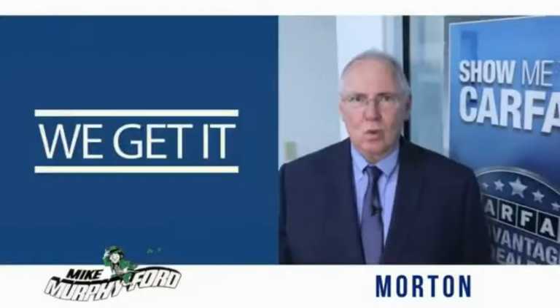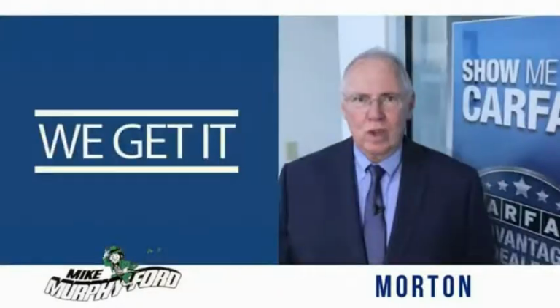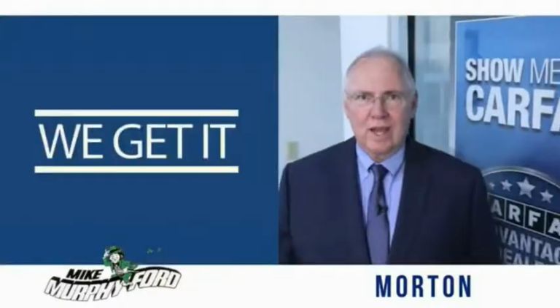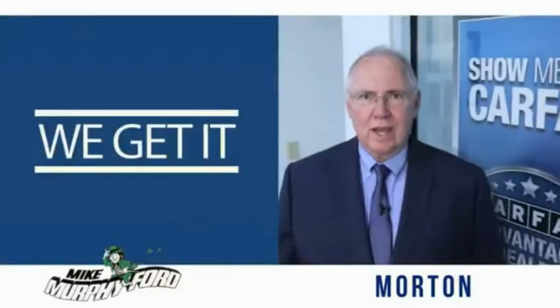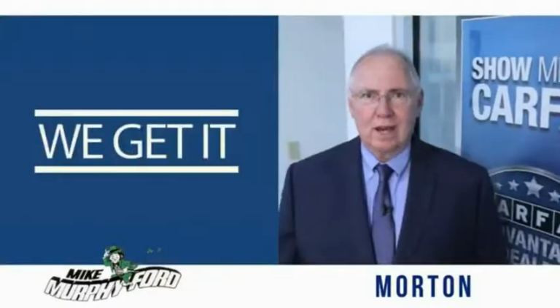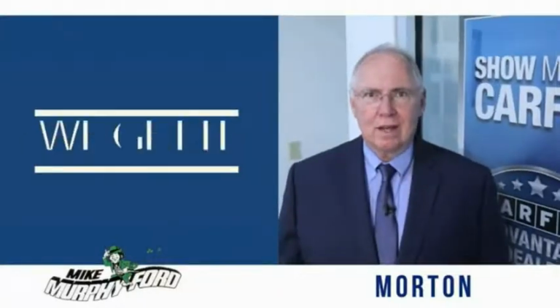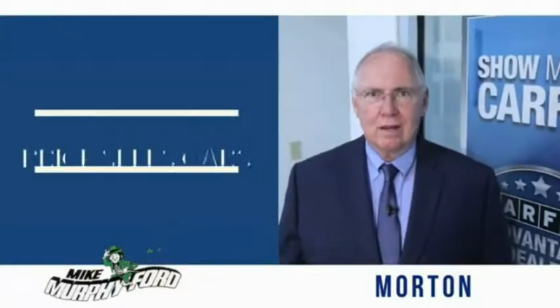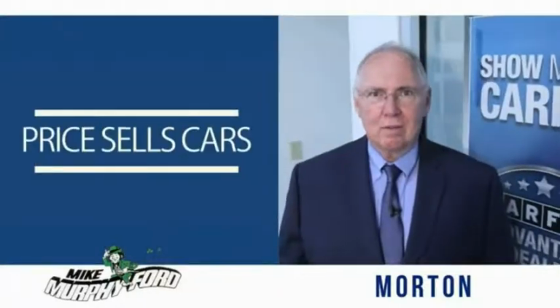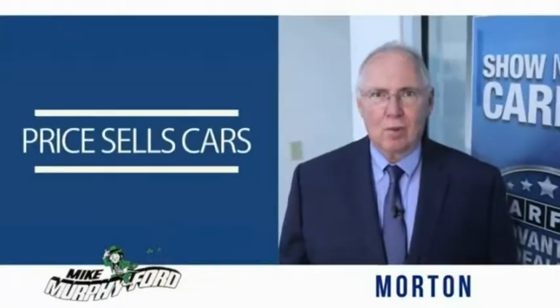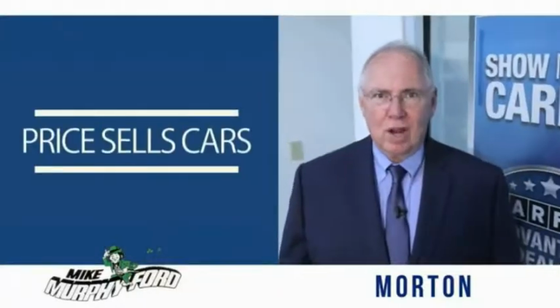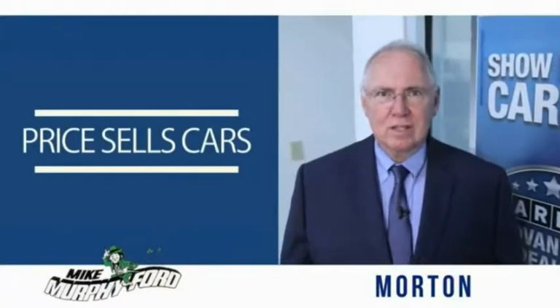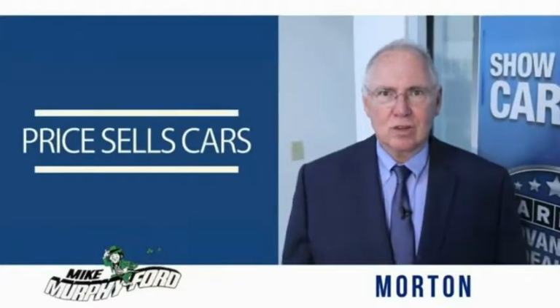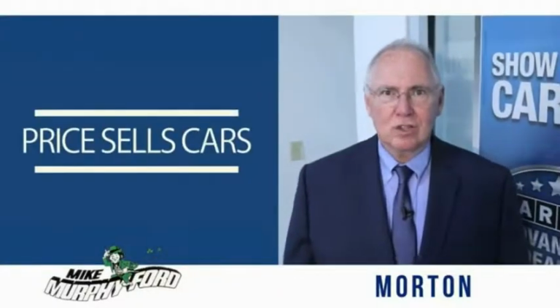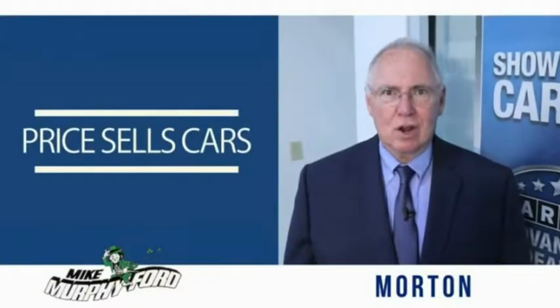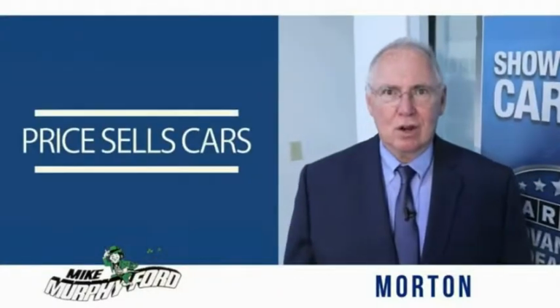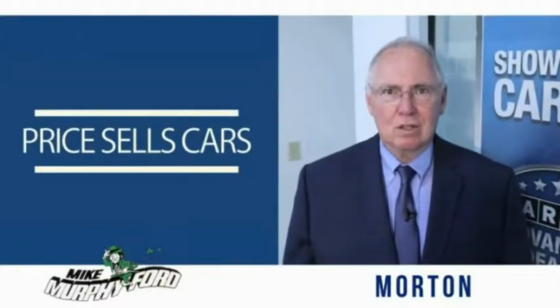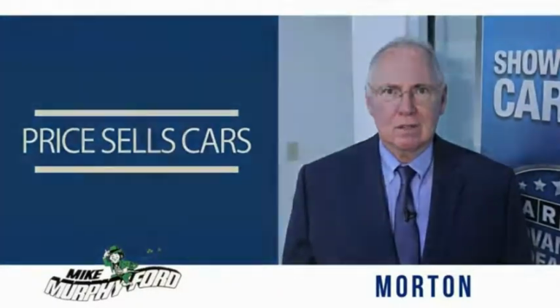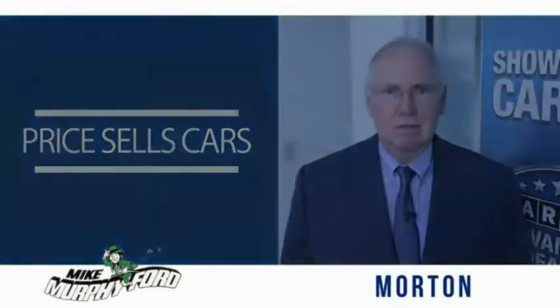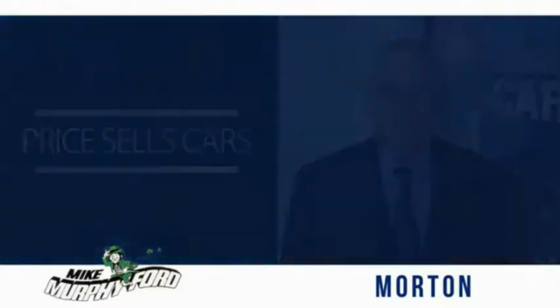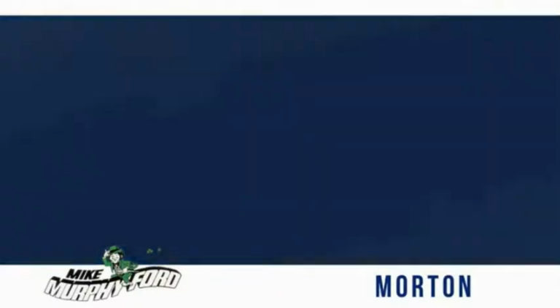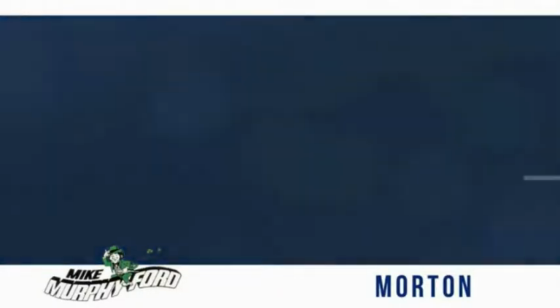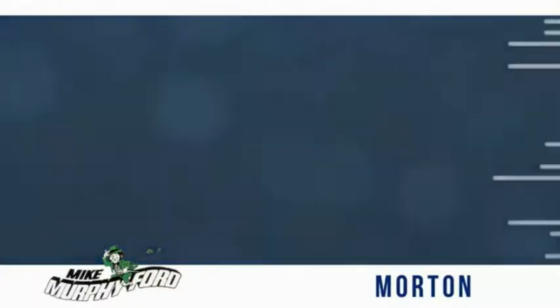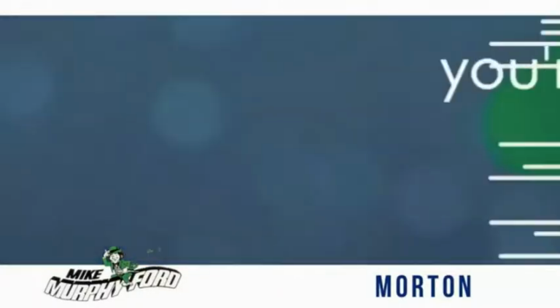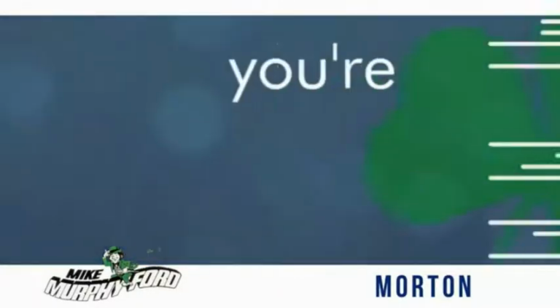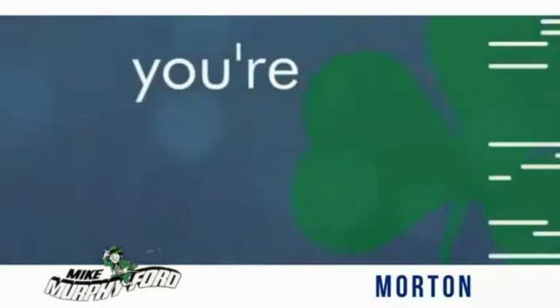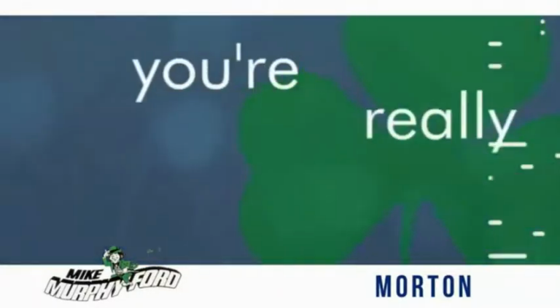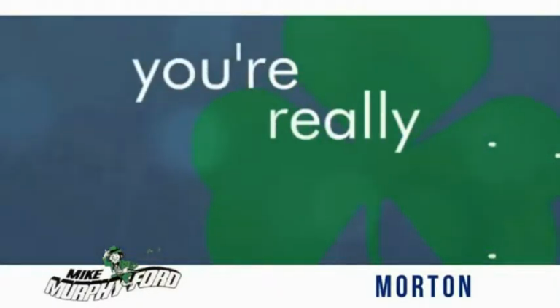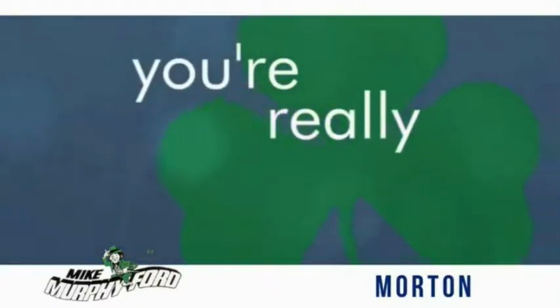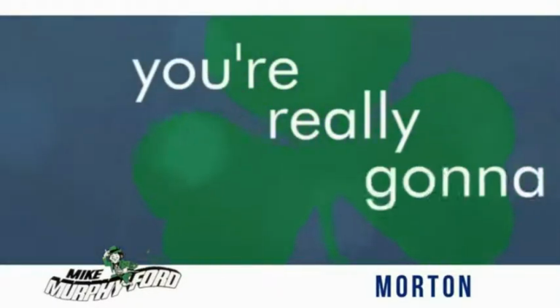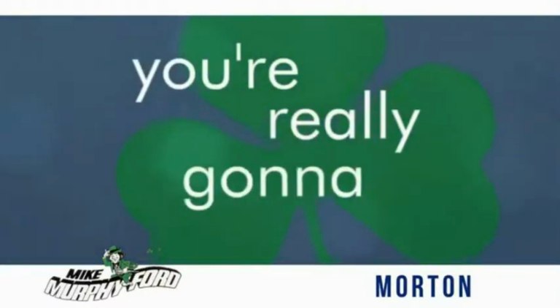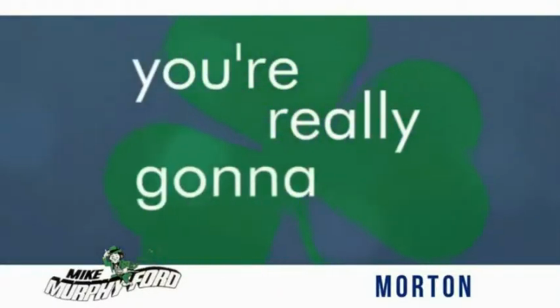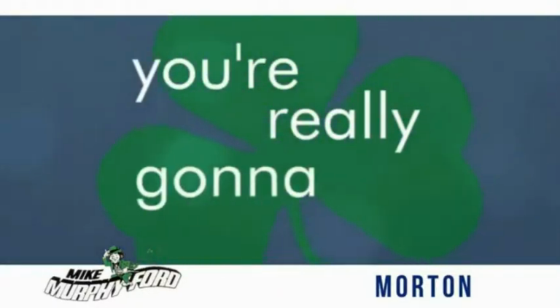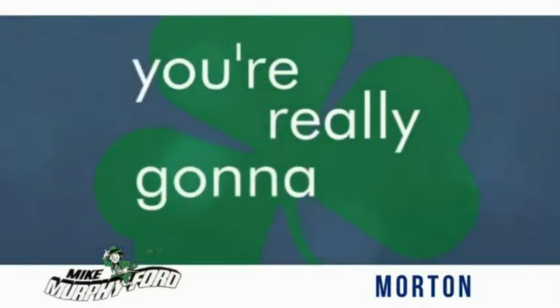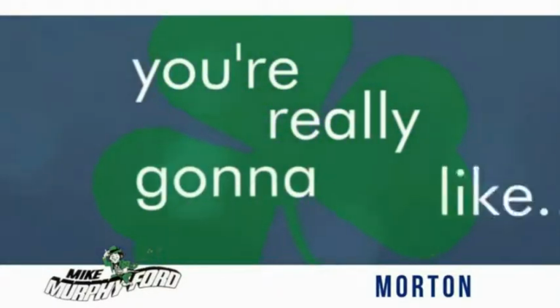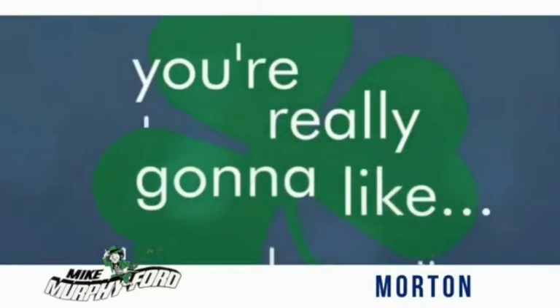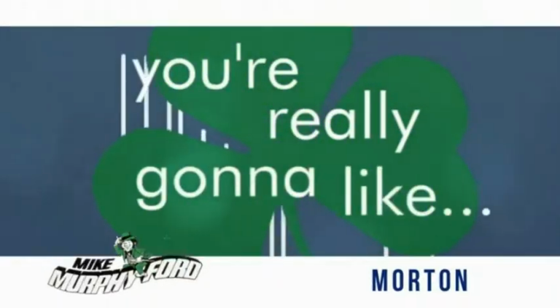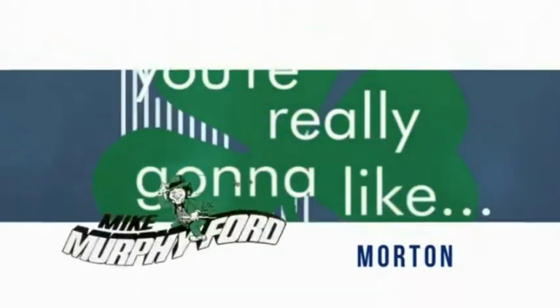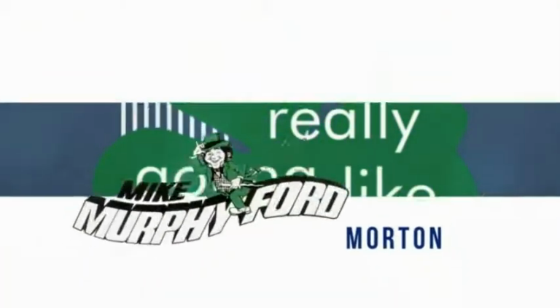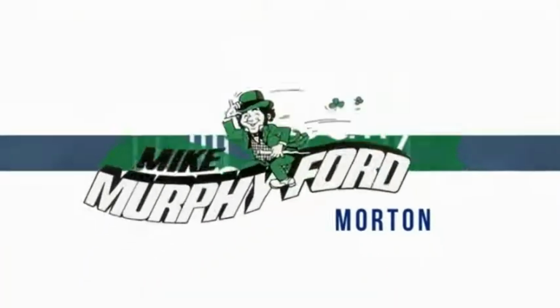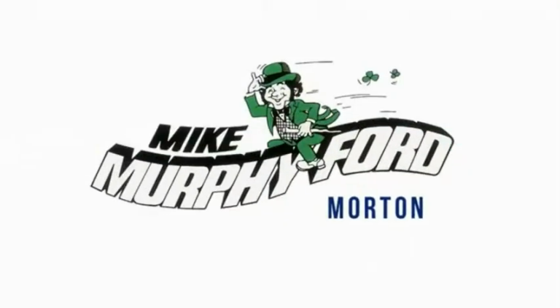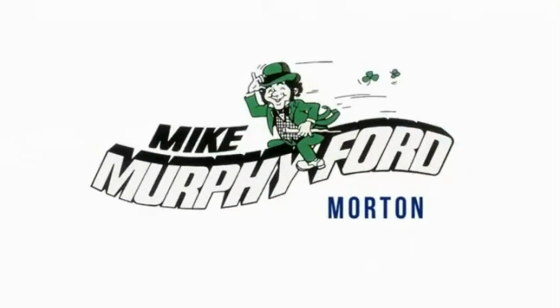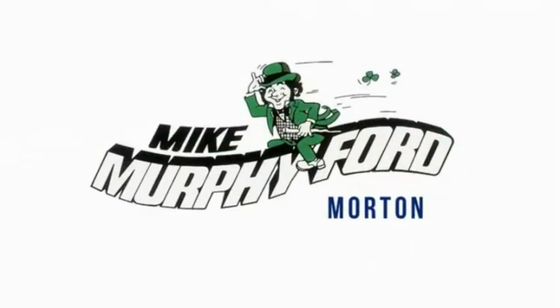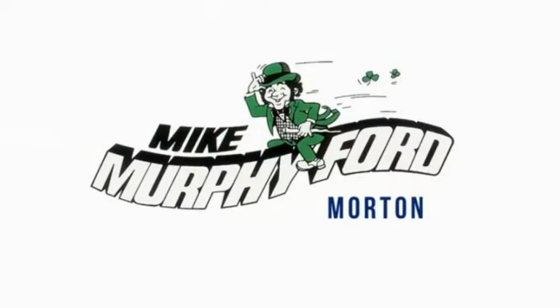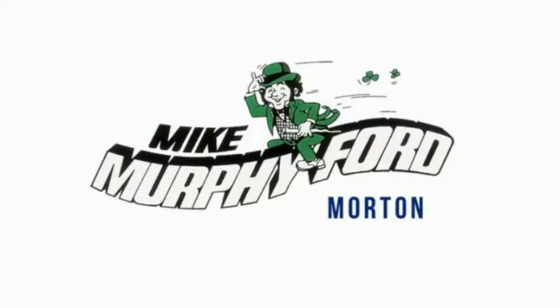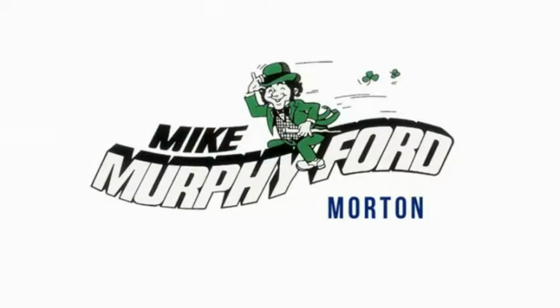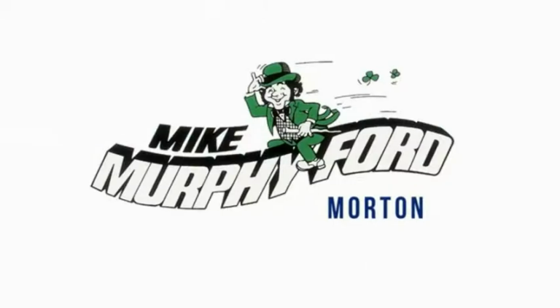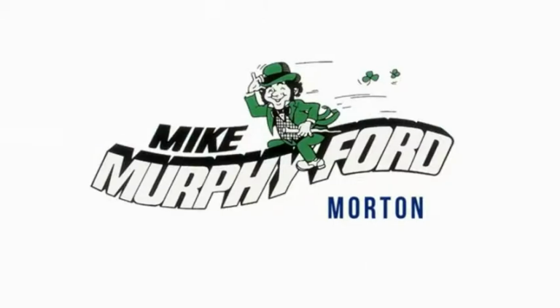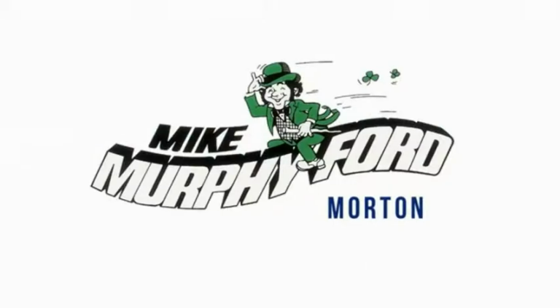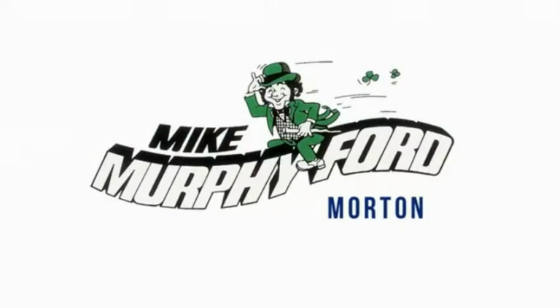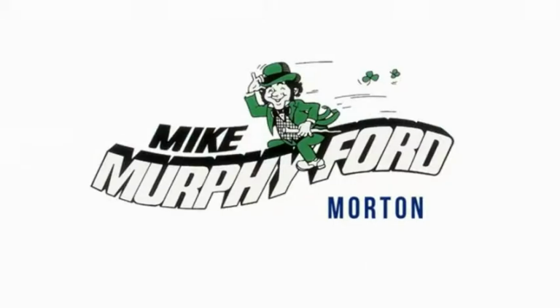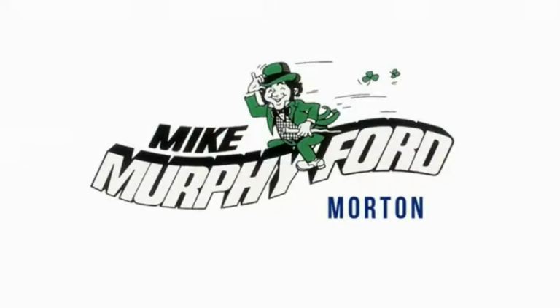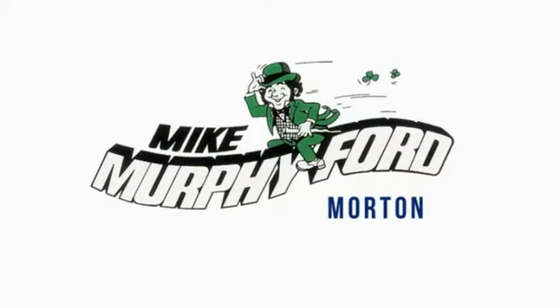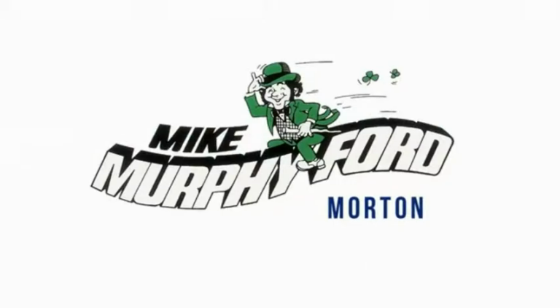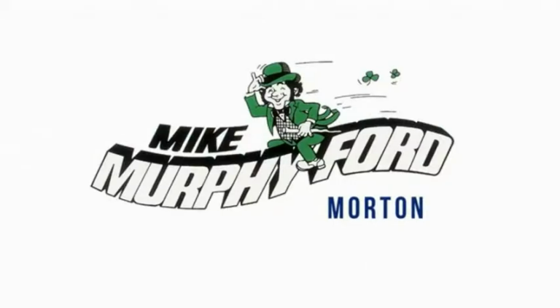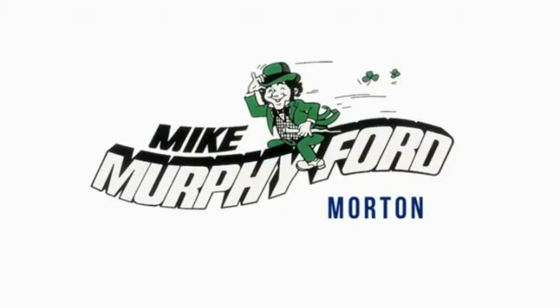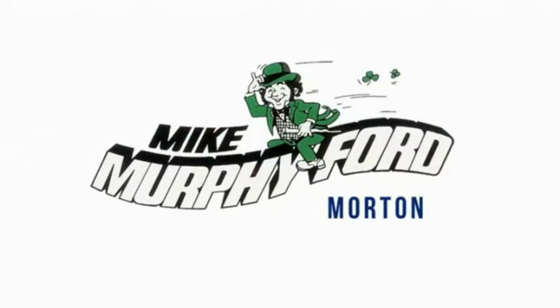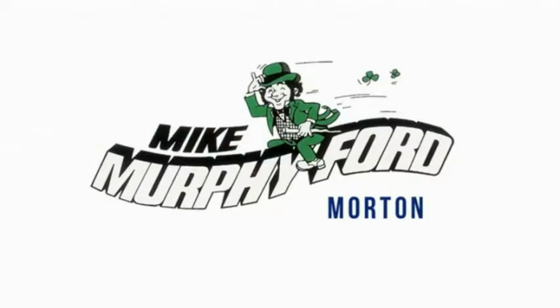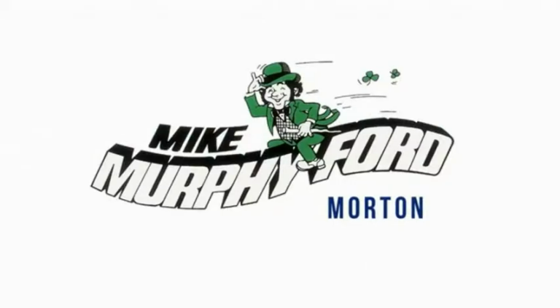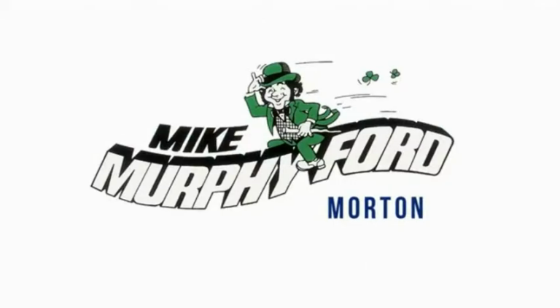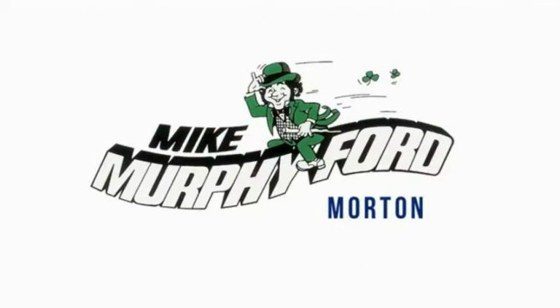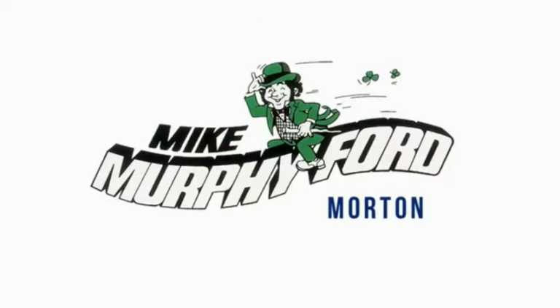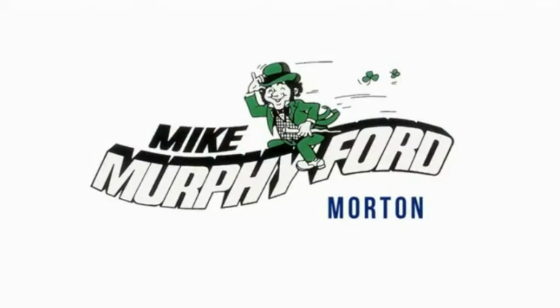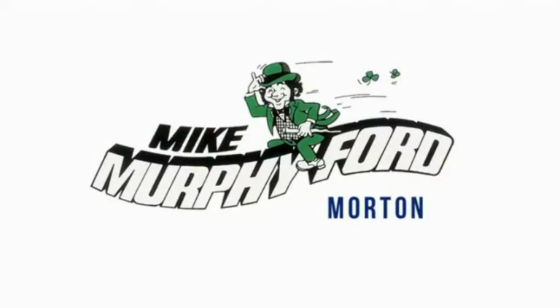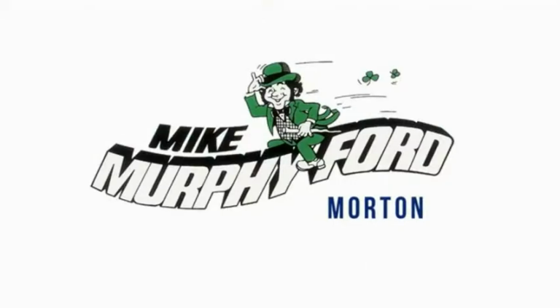We get it. Price sells cars. You're really gonna like buying from Mike Murphy Ford.